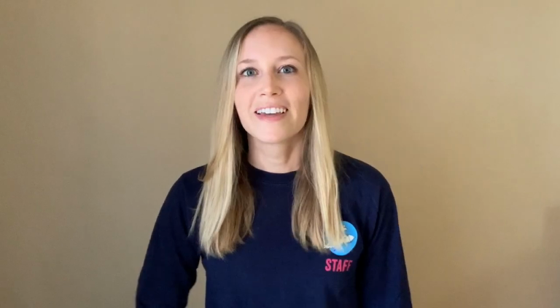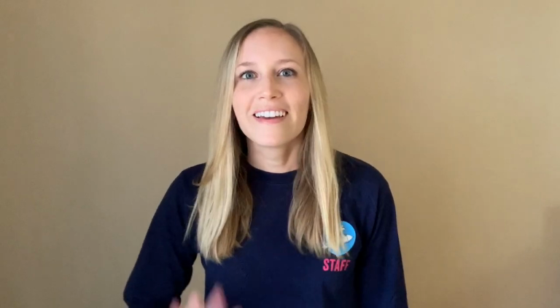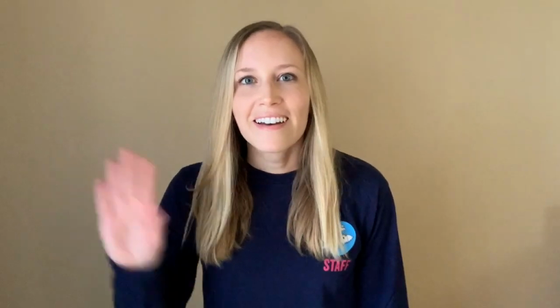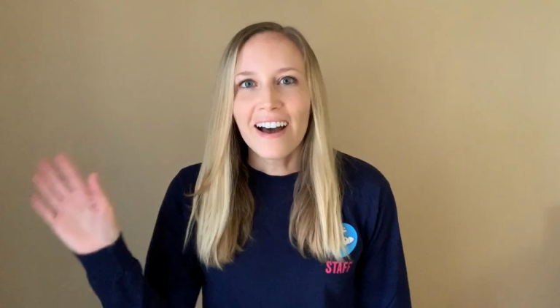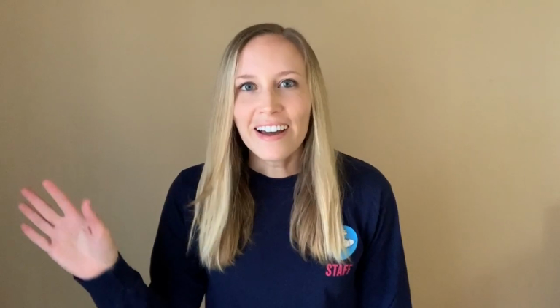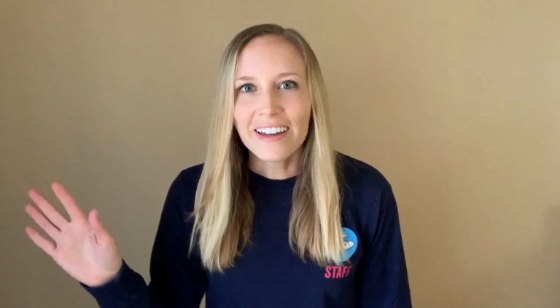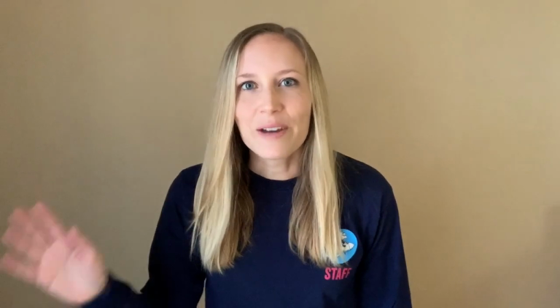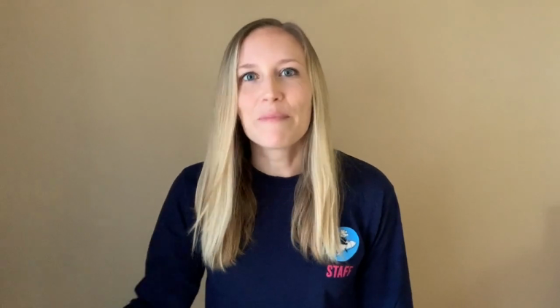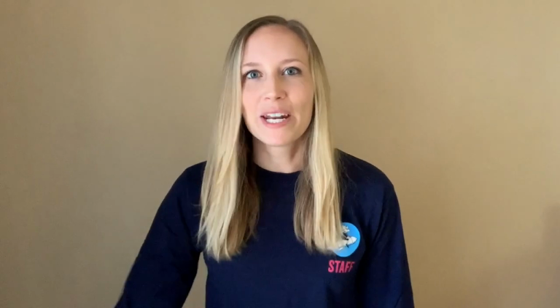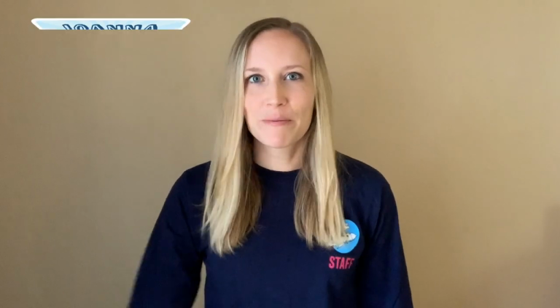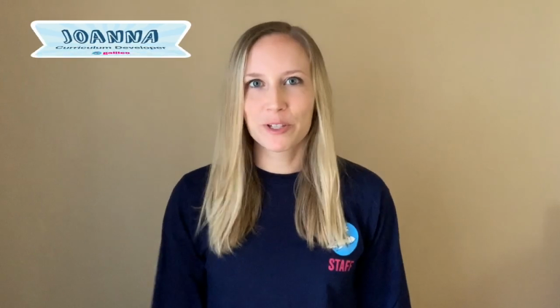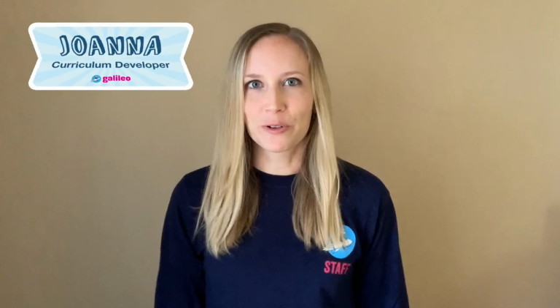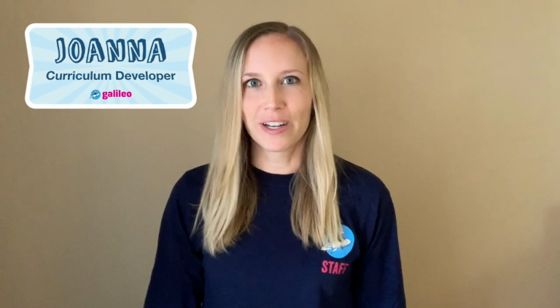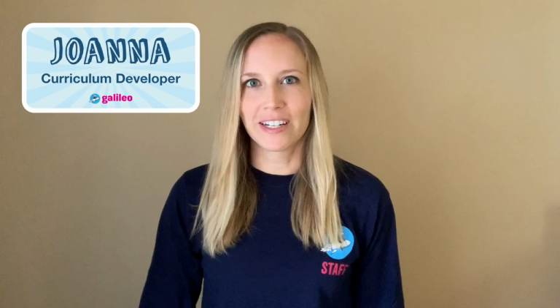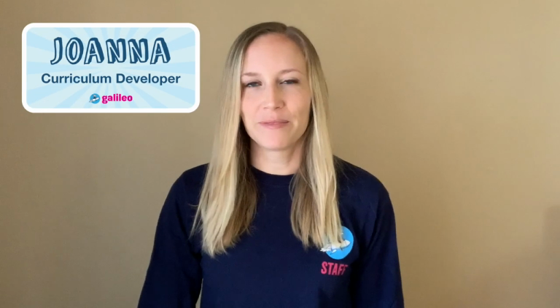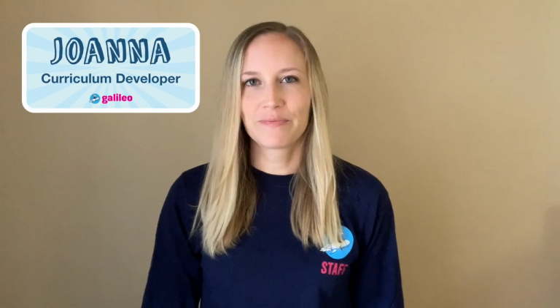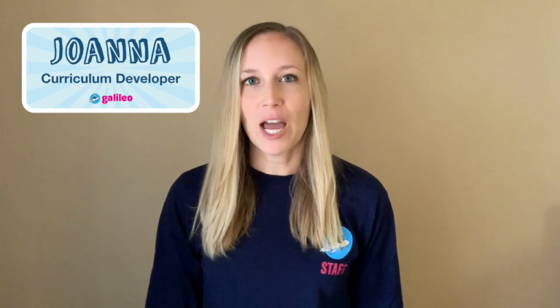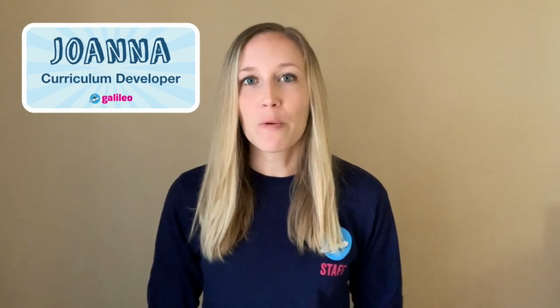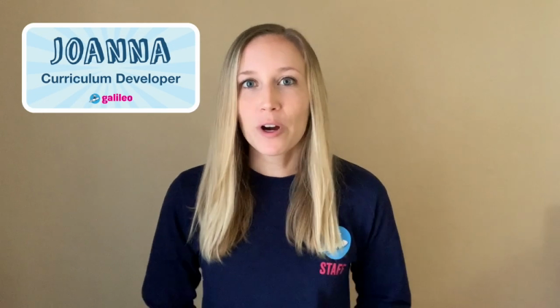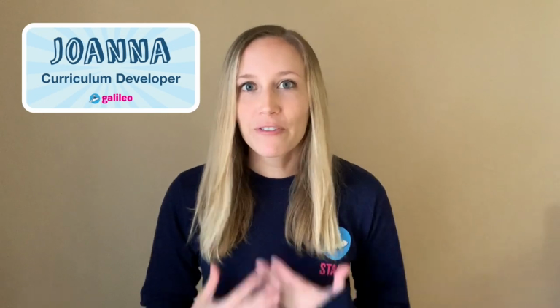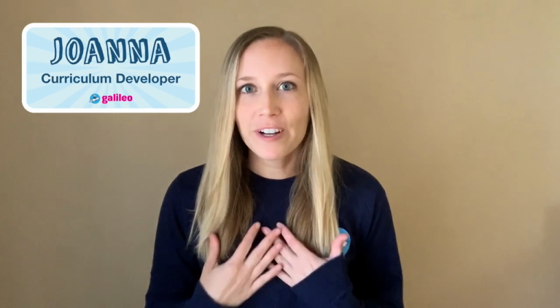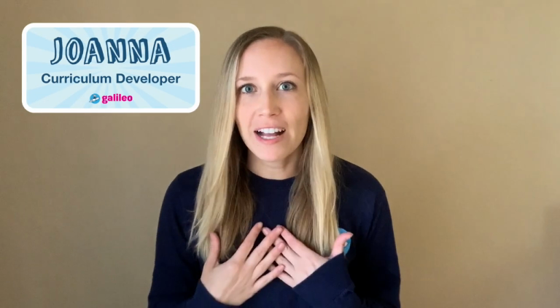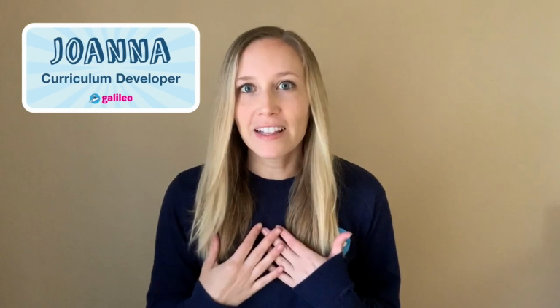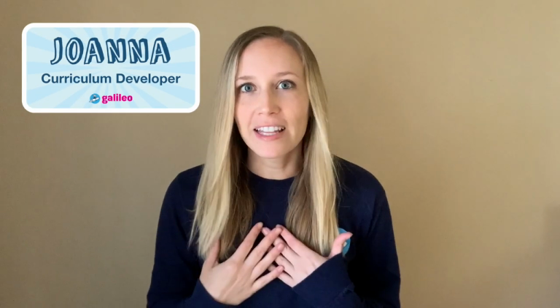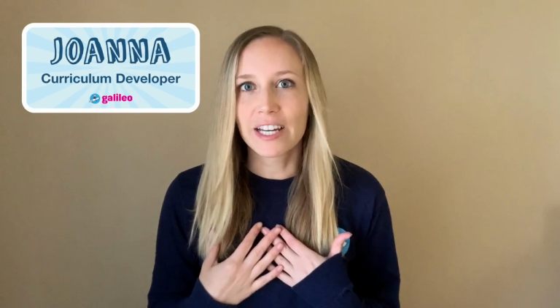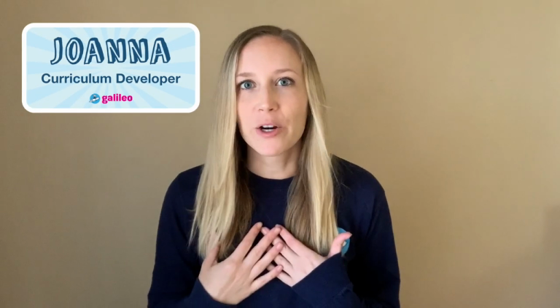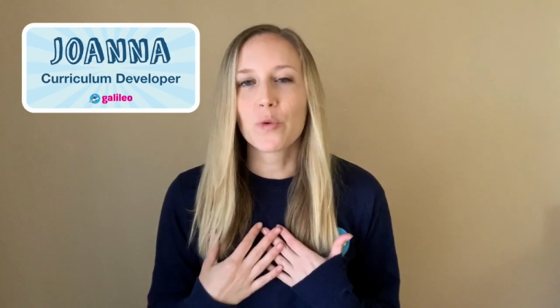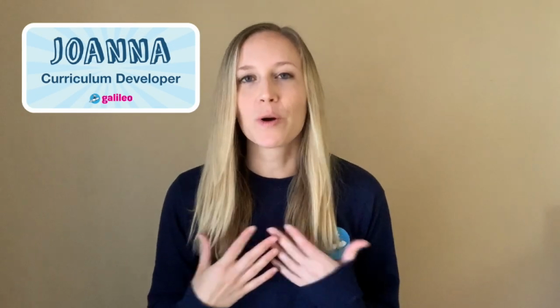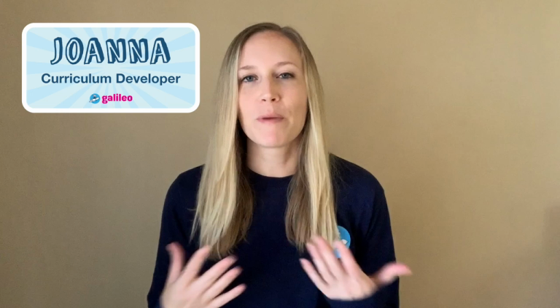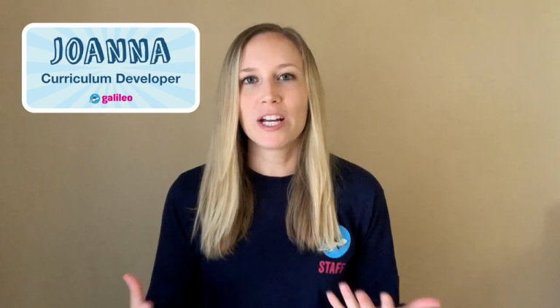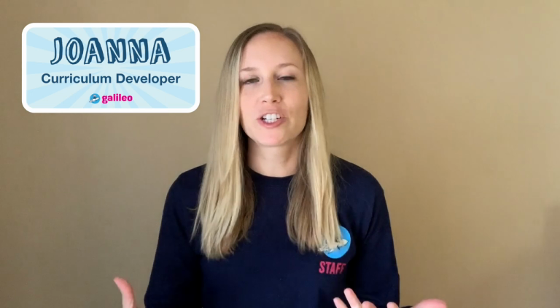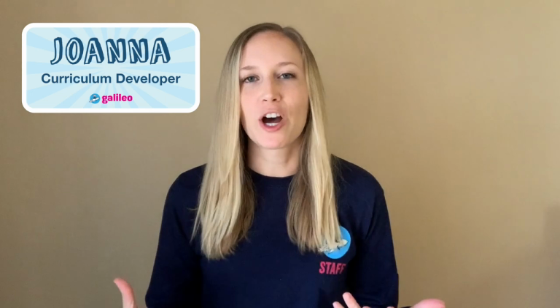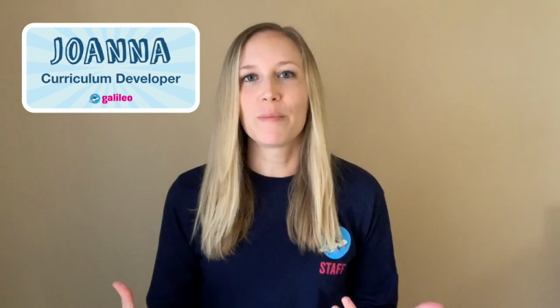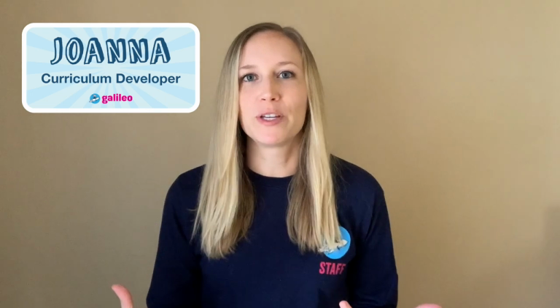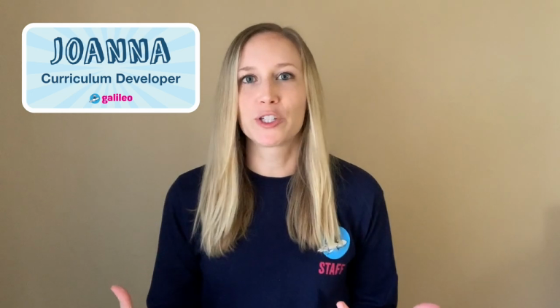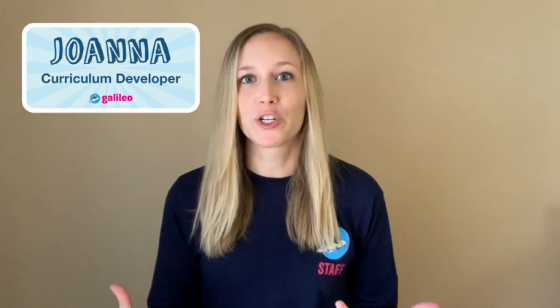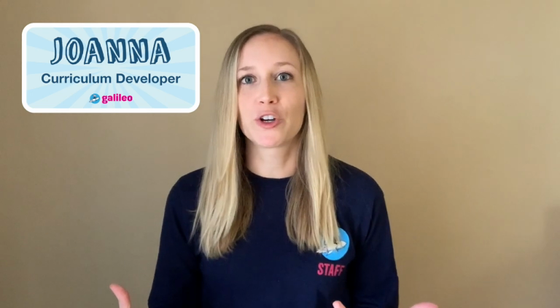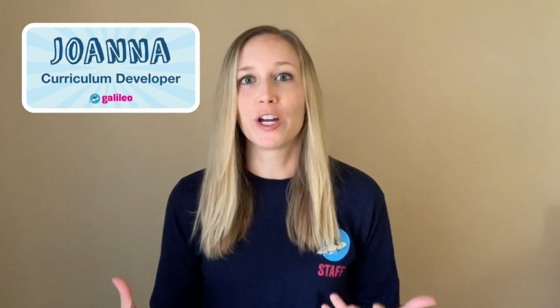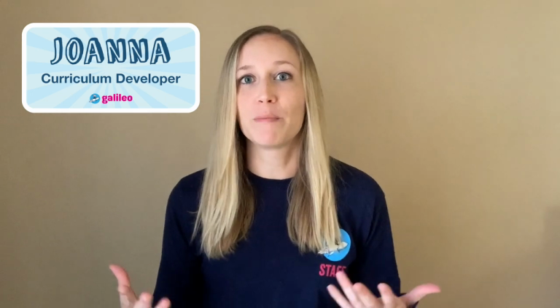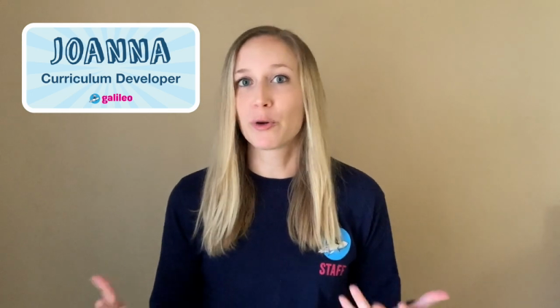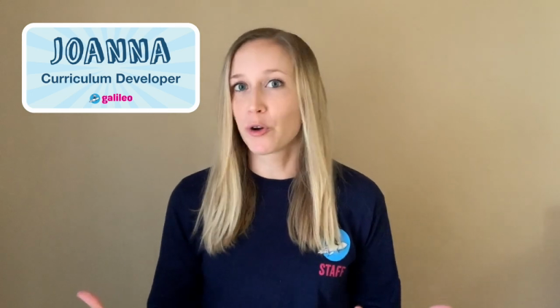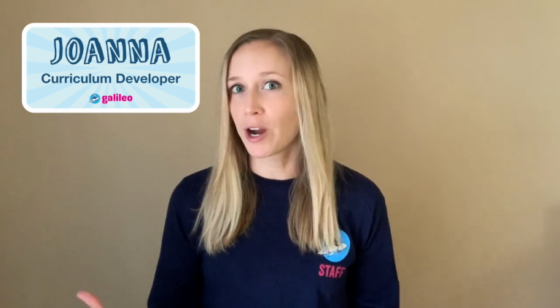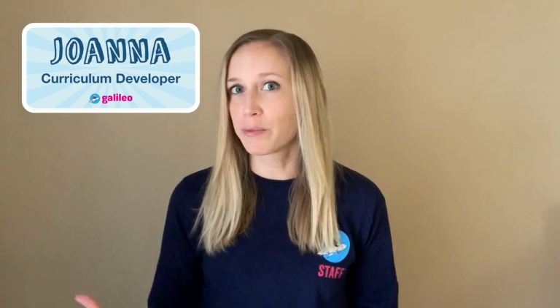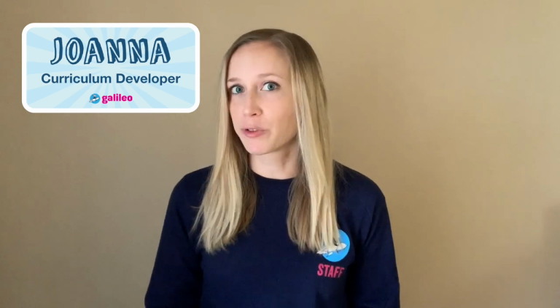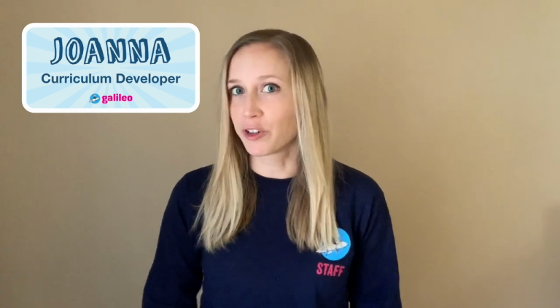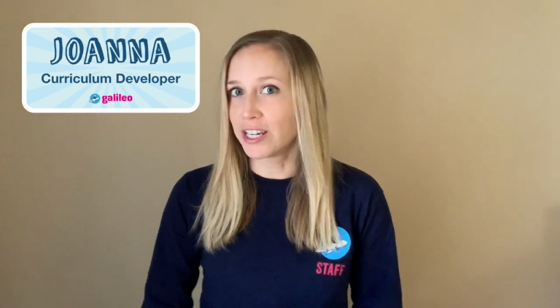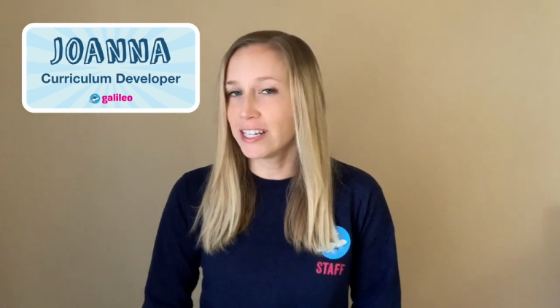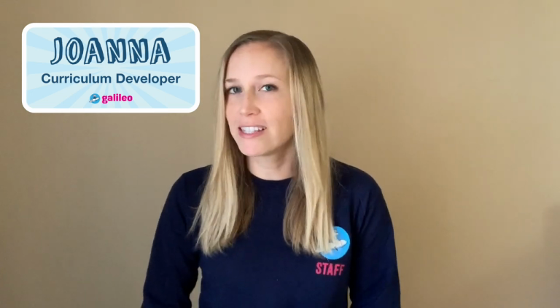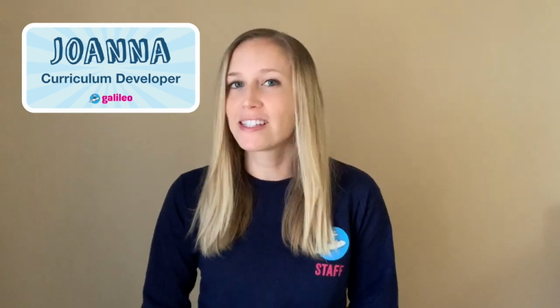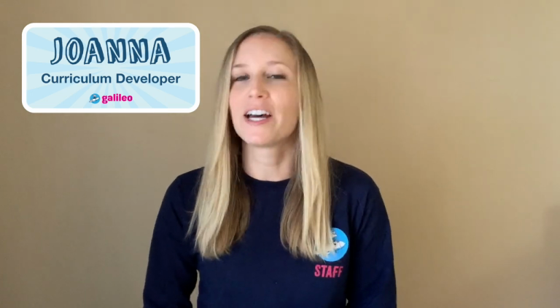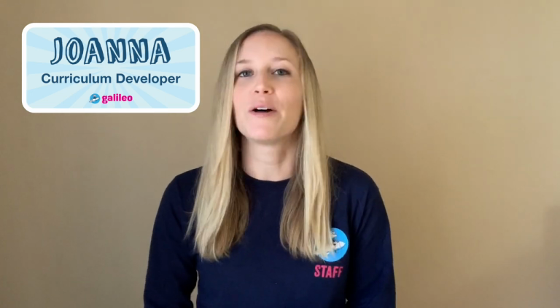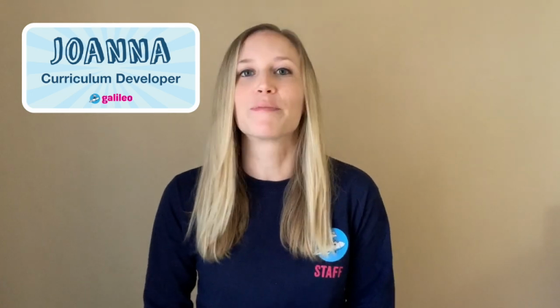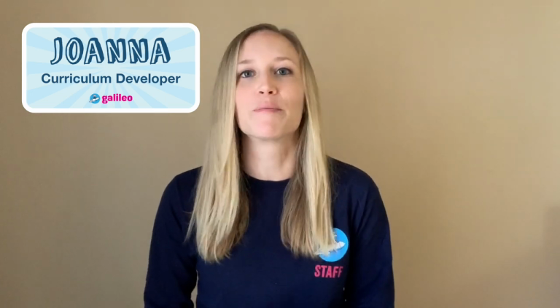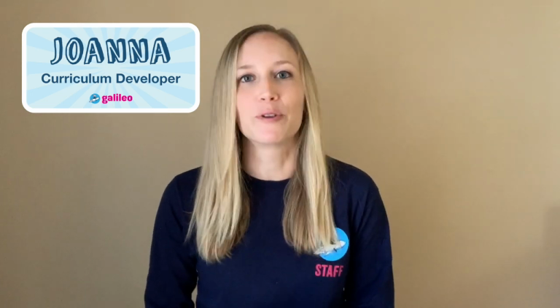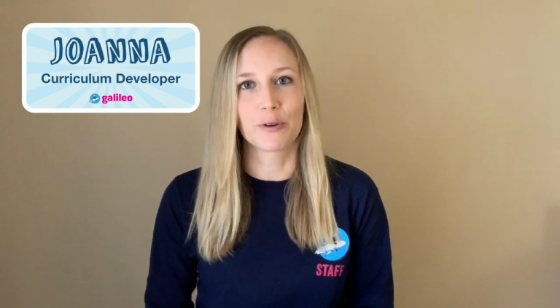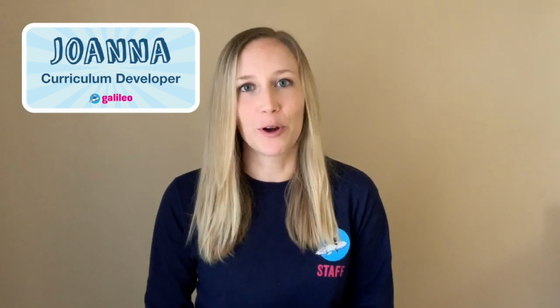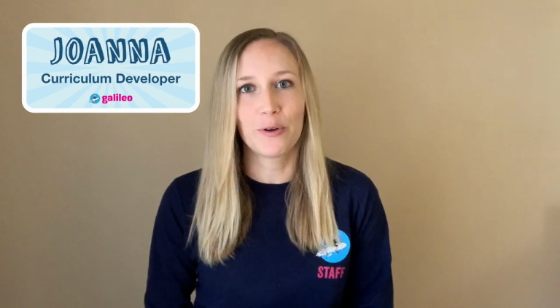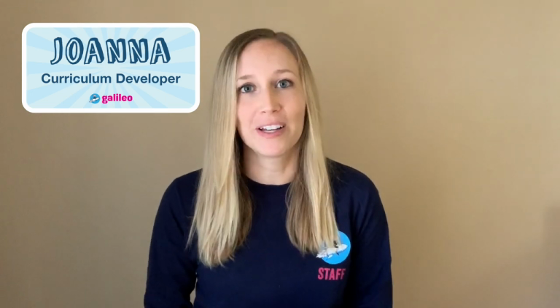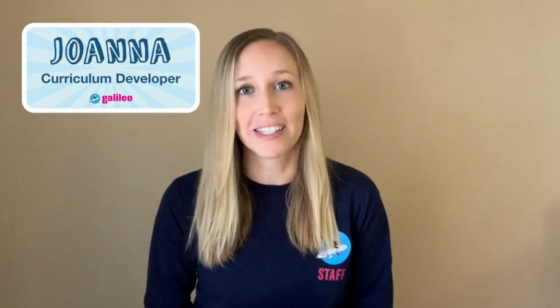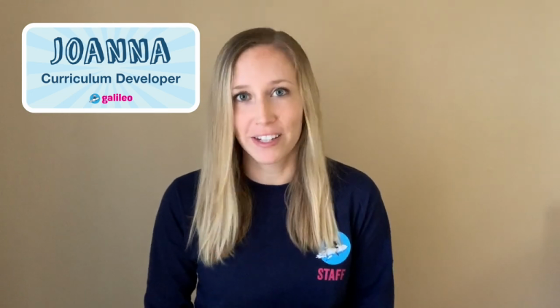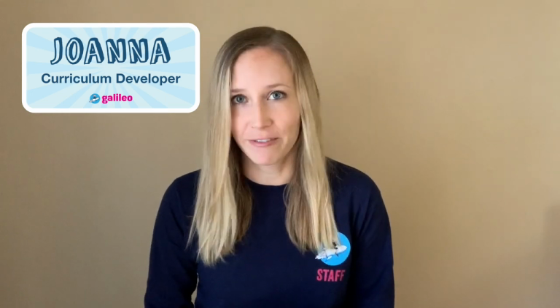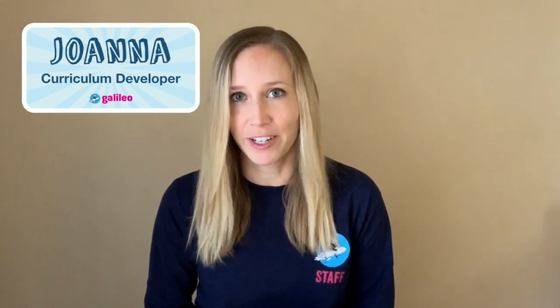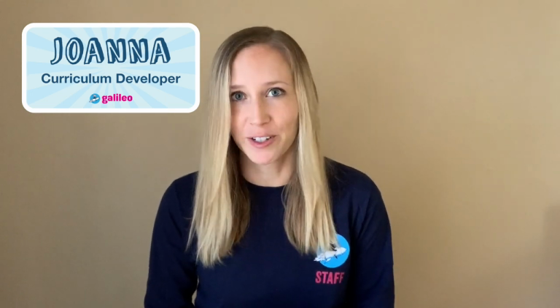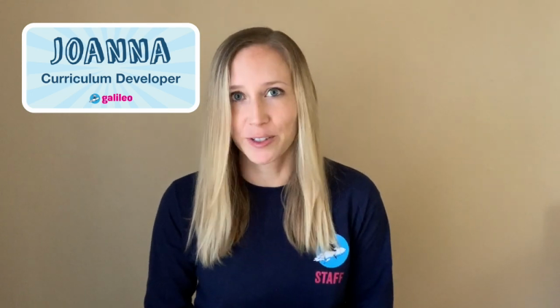Hi, my name is Joanna. I work for Galileo where my job is to create programs for kids to help them grow as innovators.